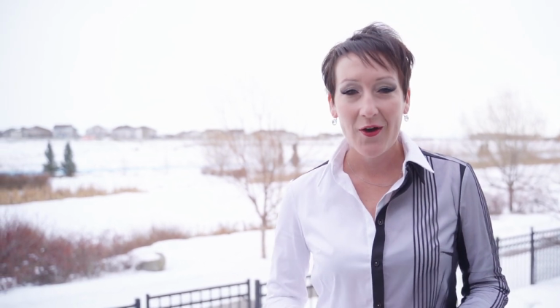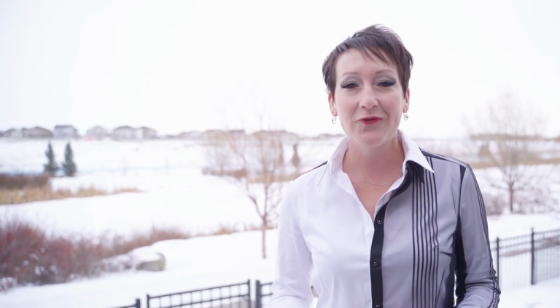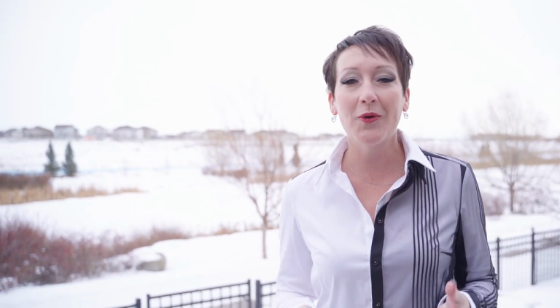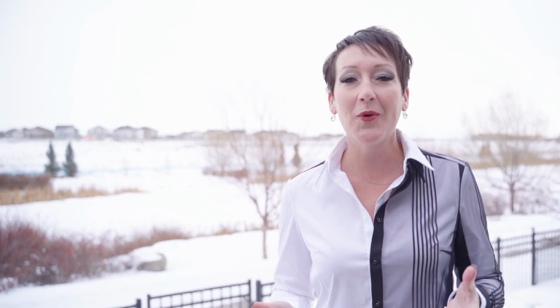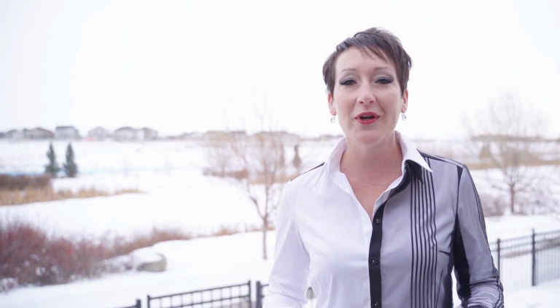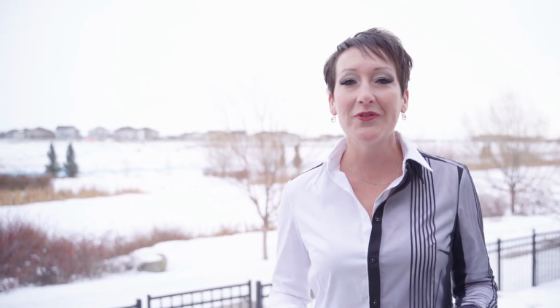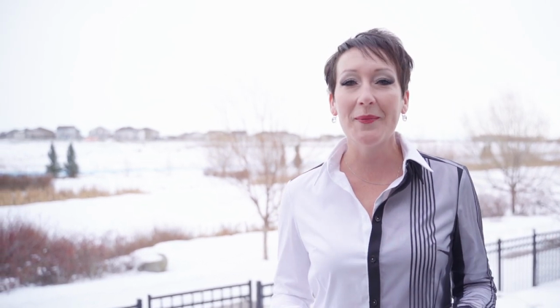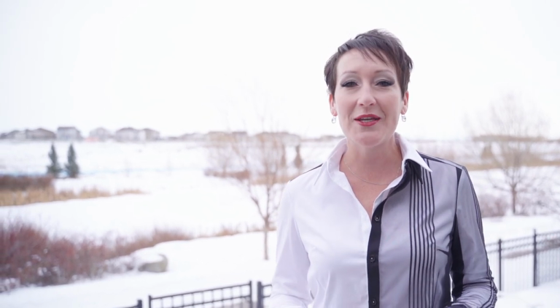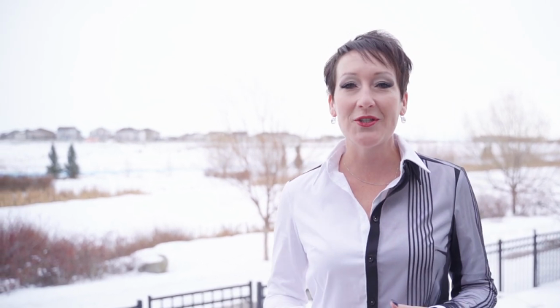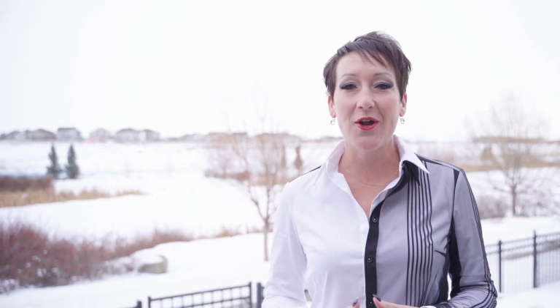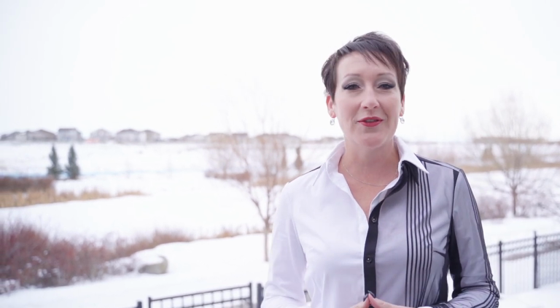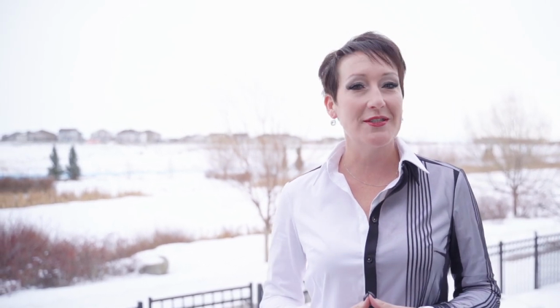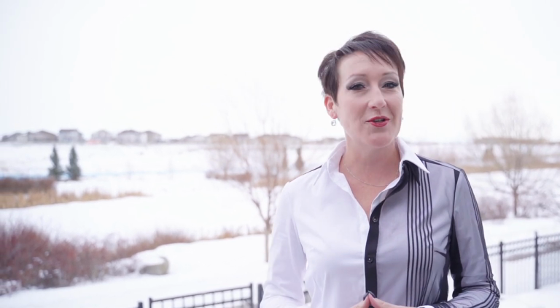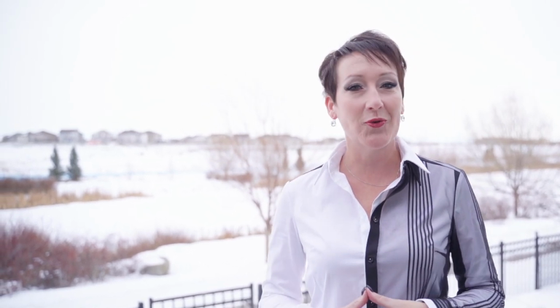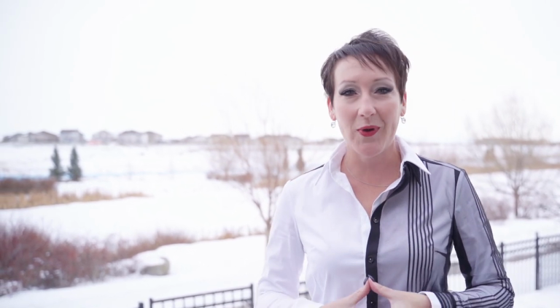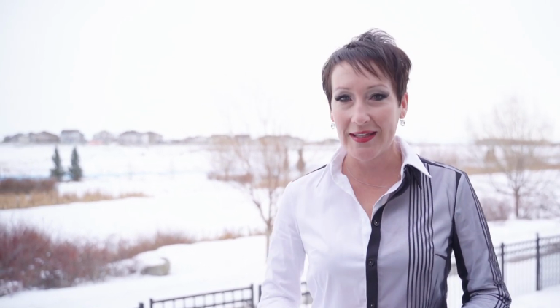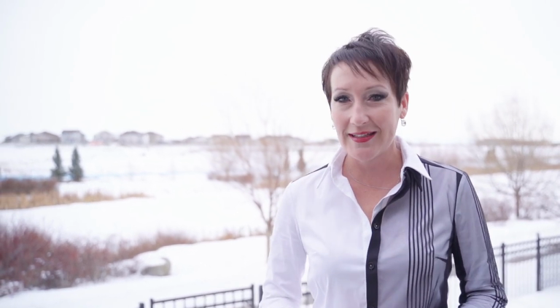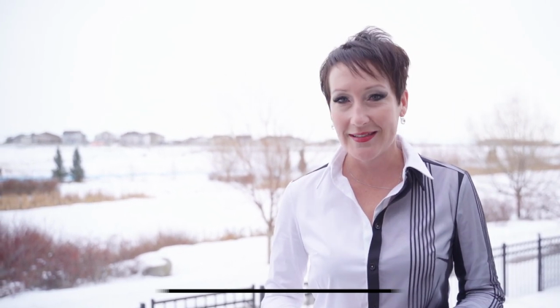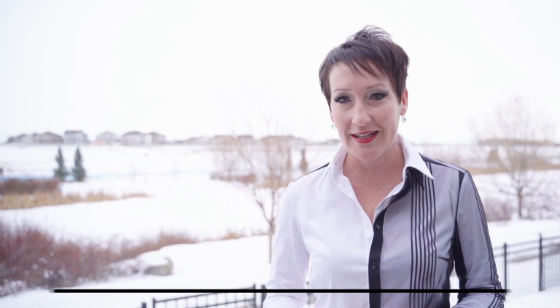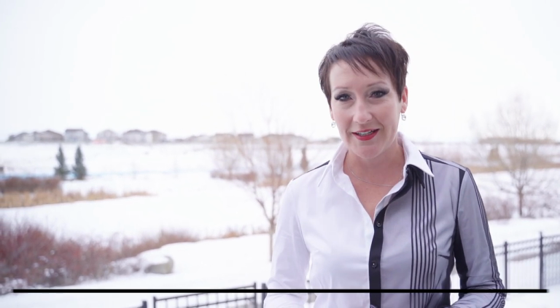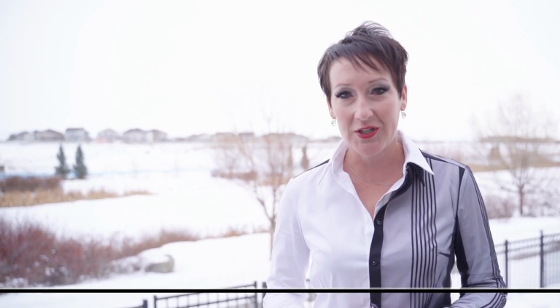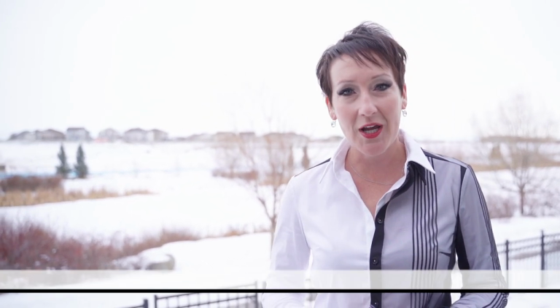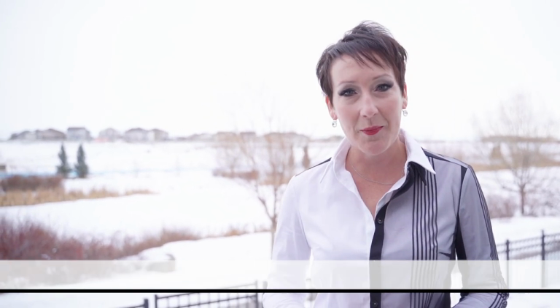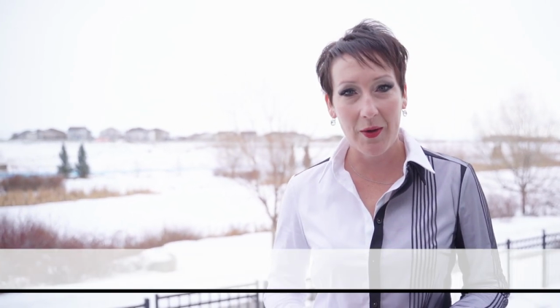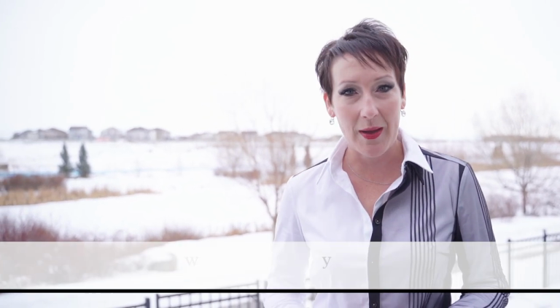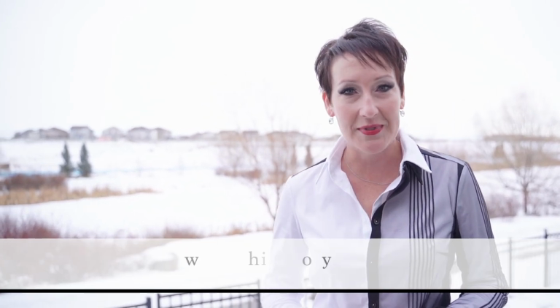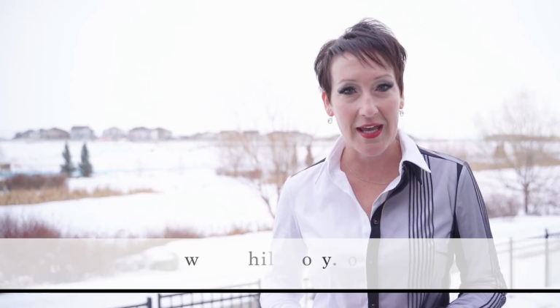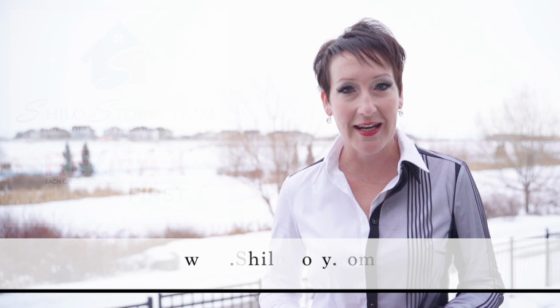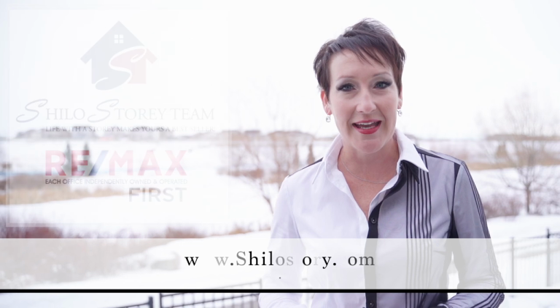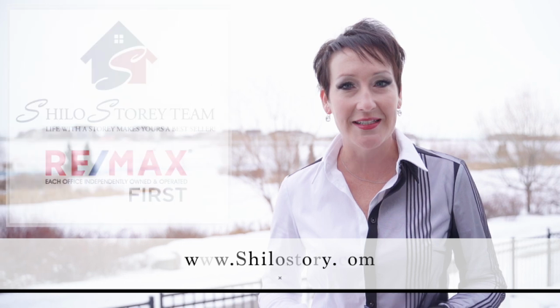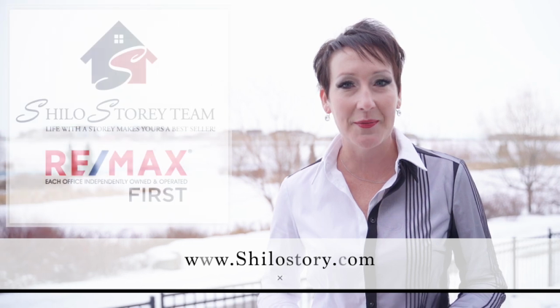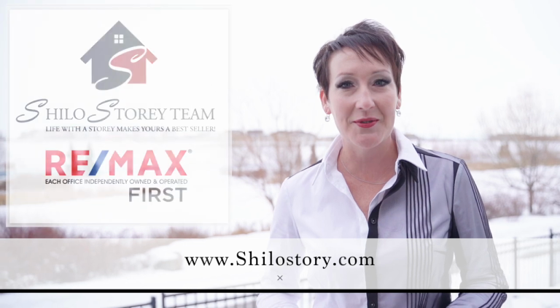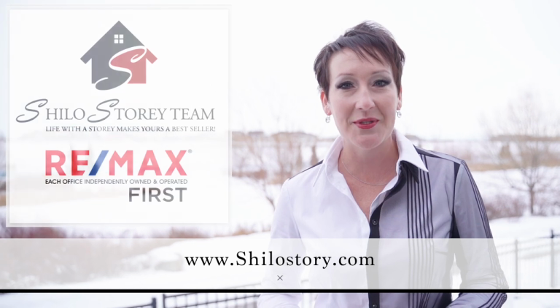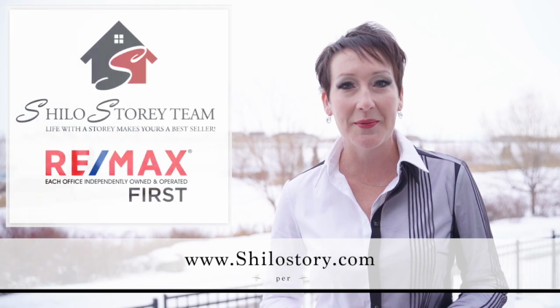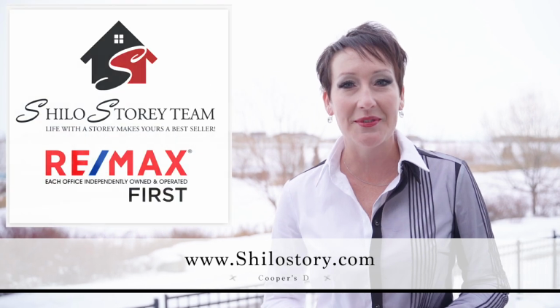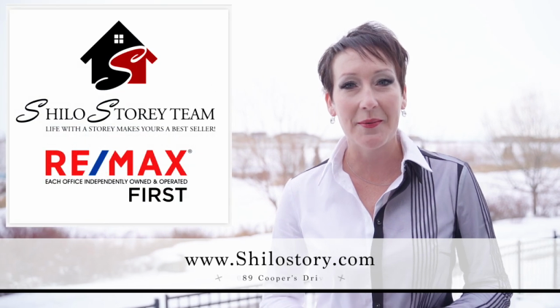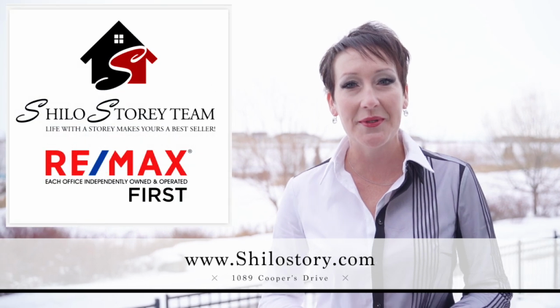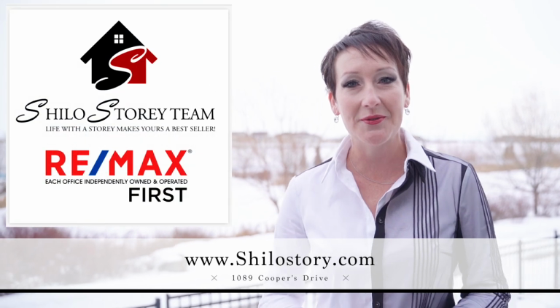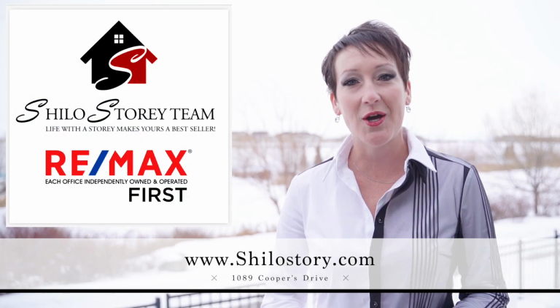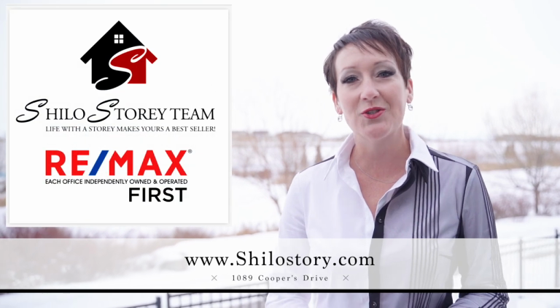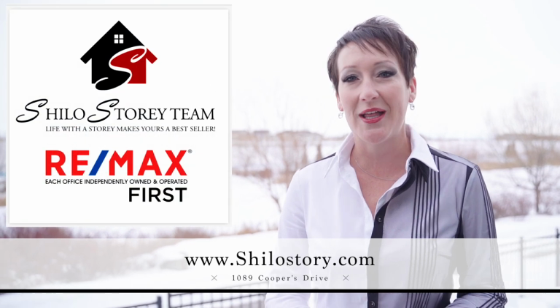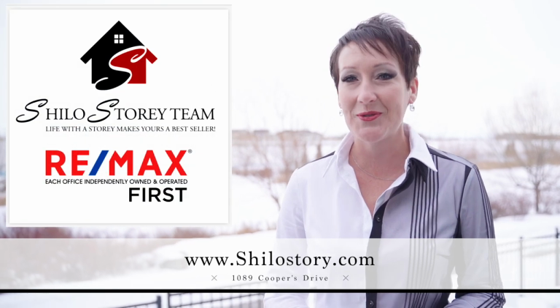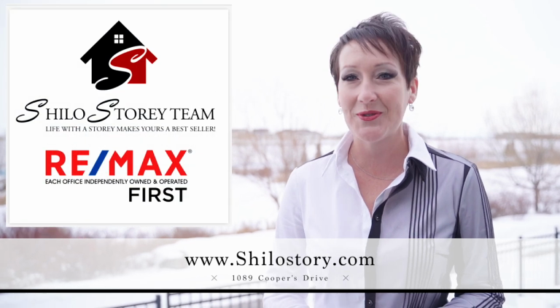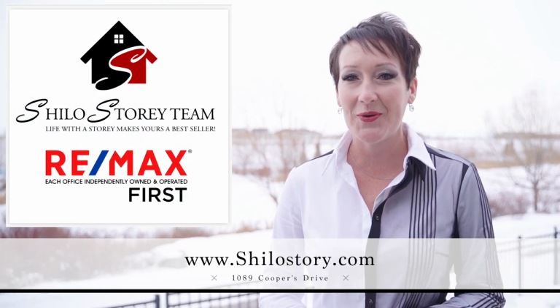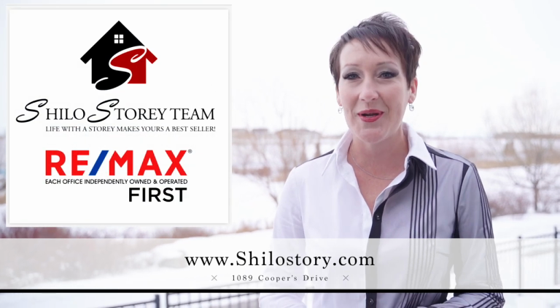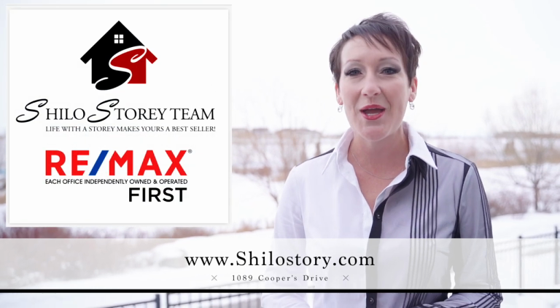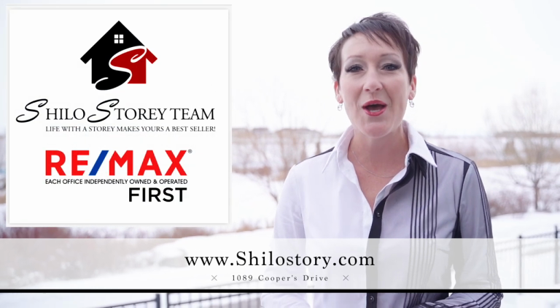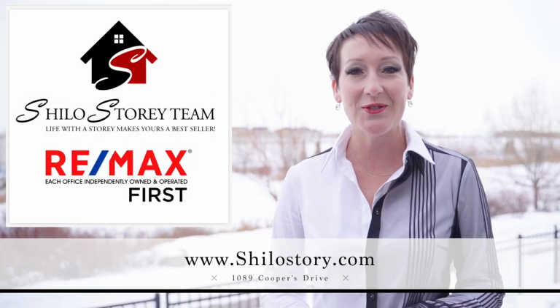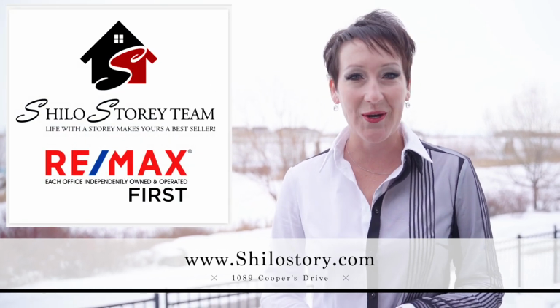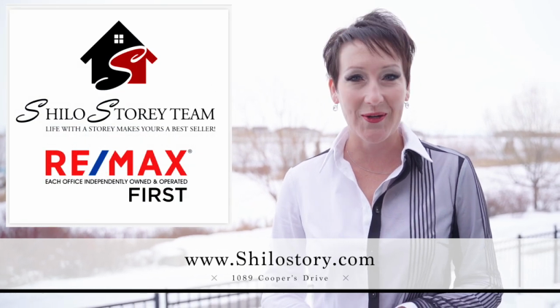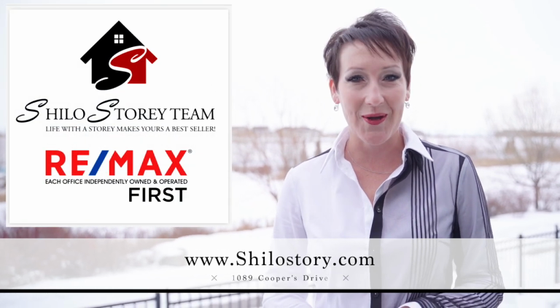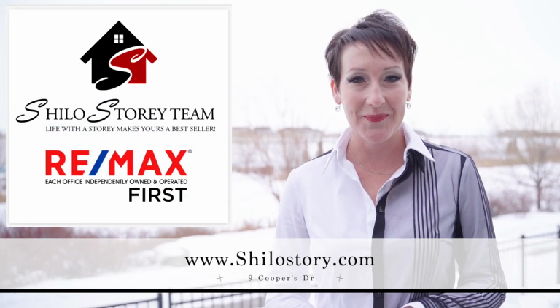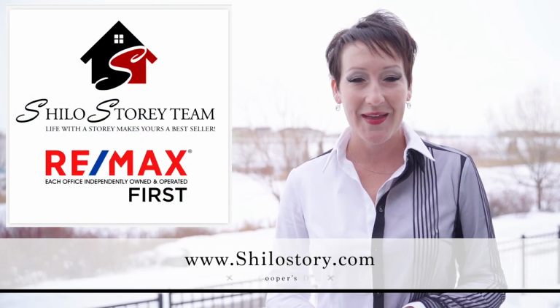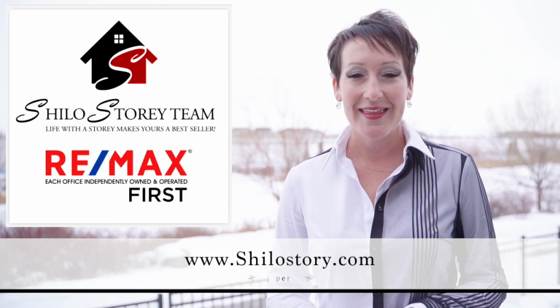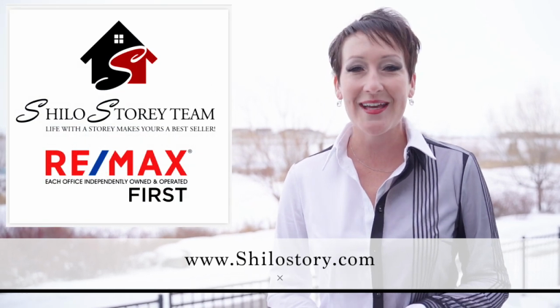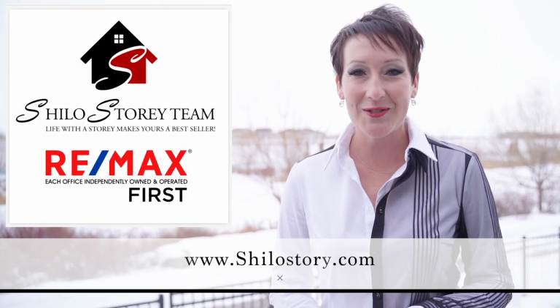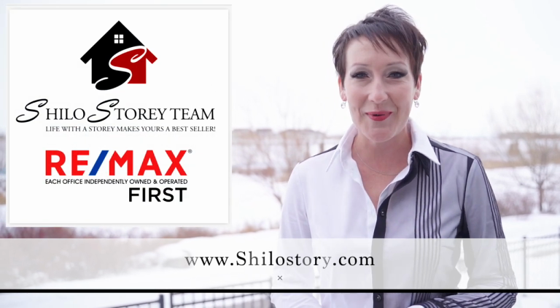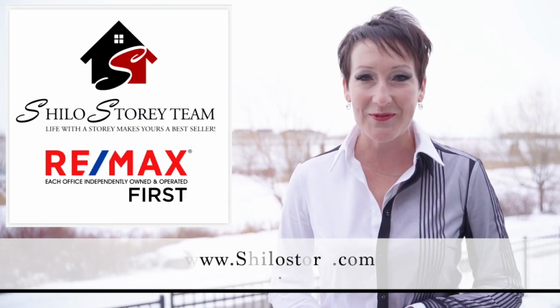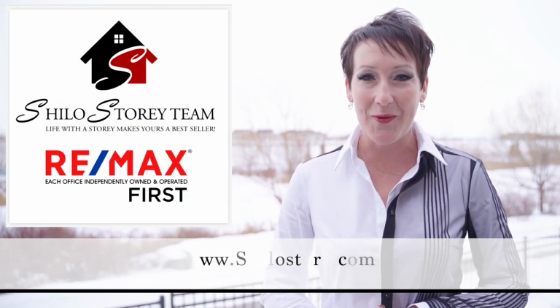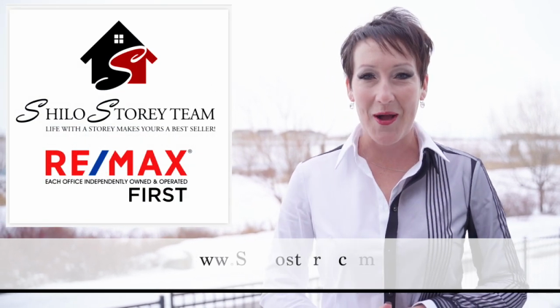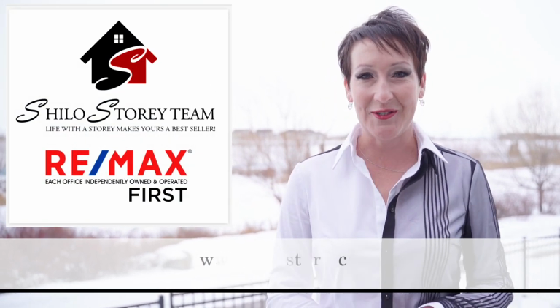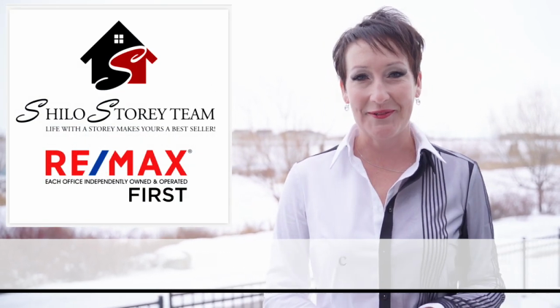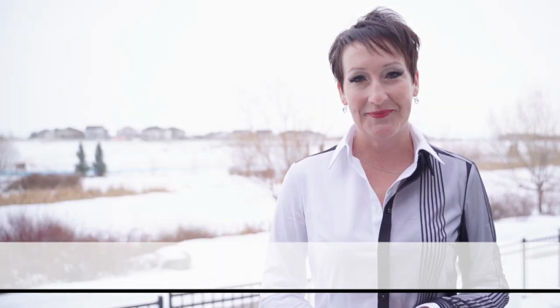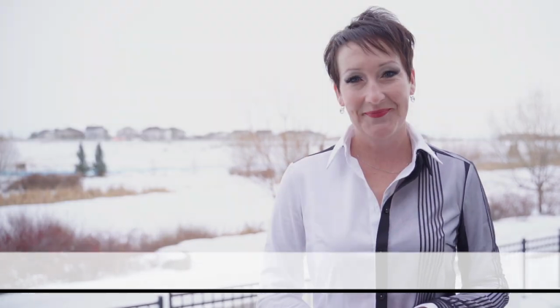For more information on this great listing, check out my website at www.shilohstory.com. Thanks so much for watching.